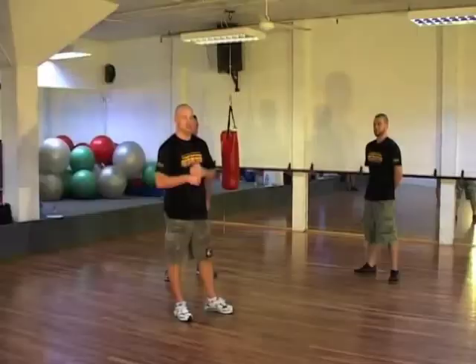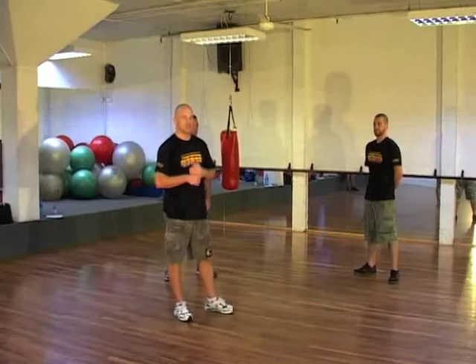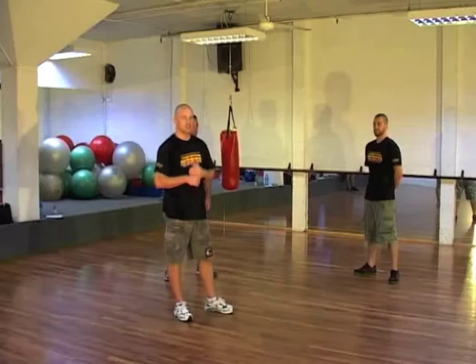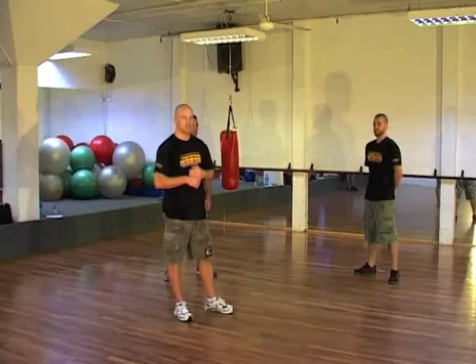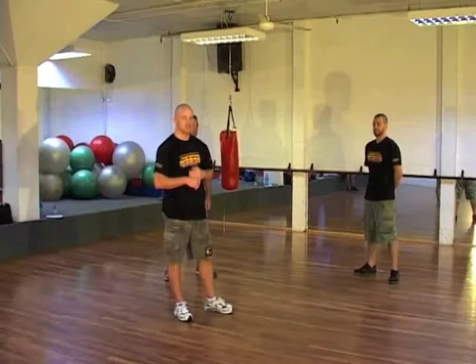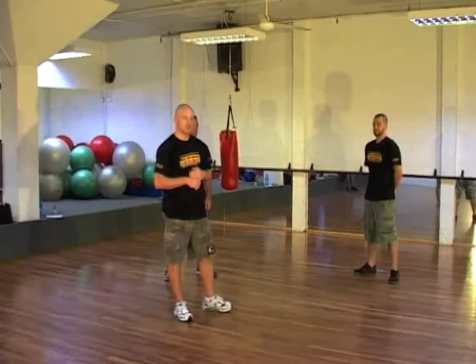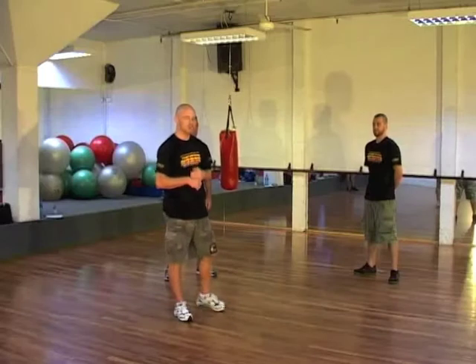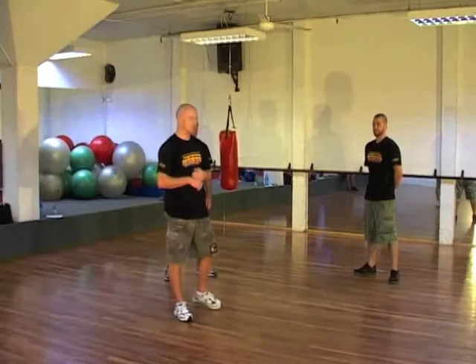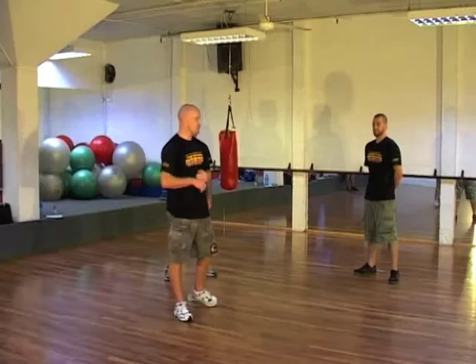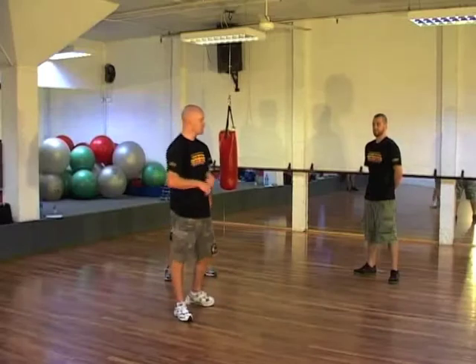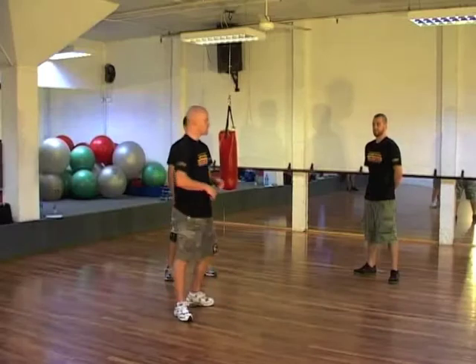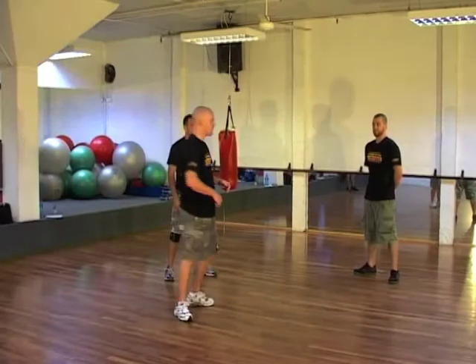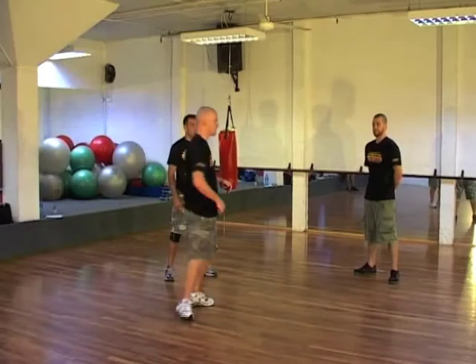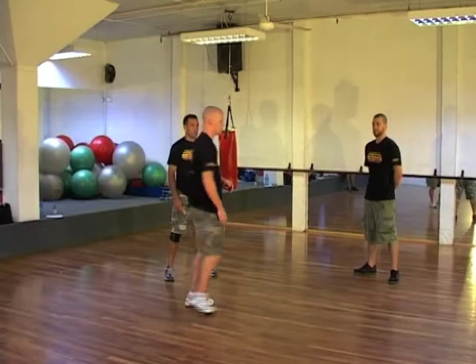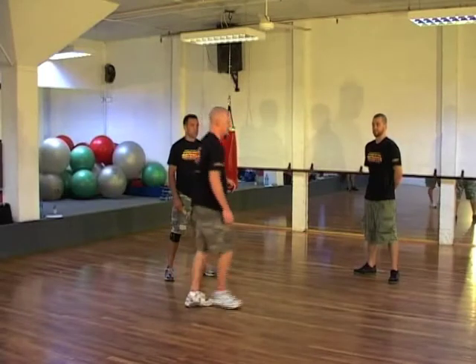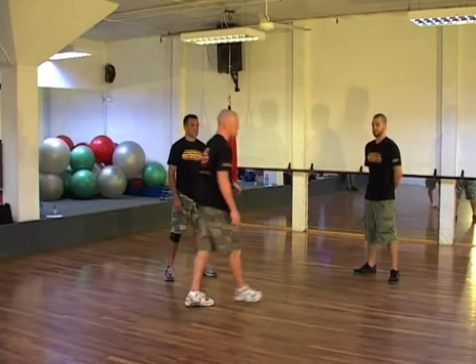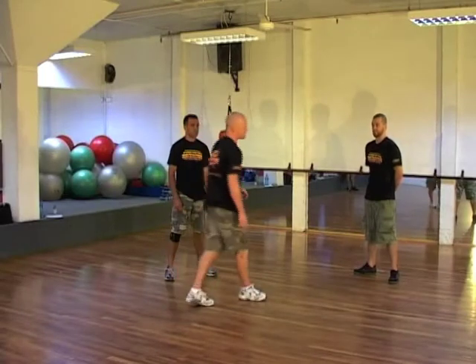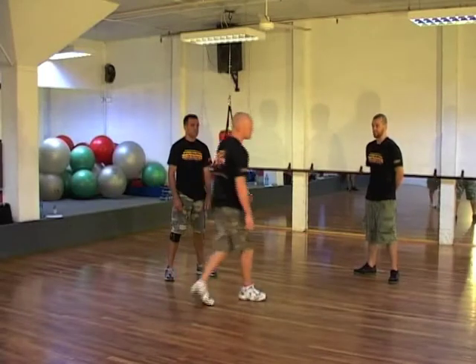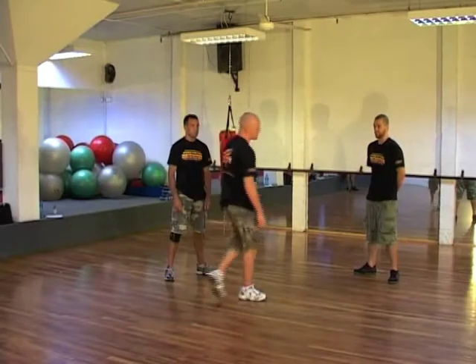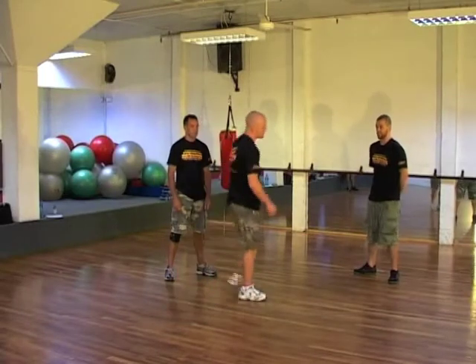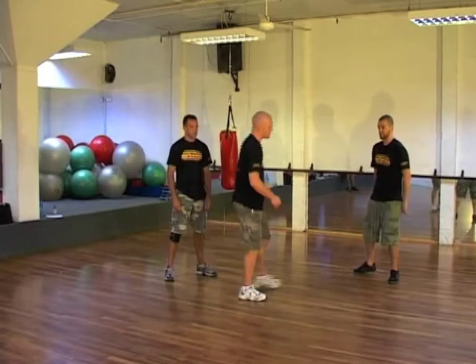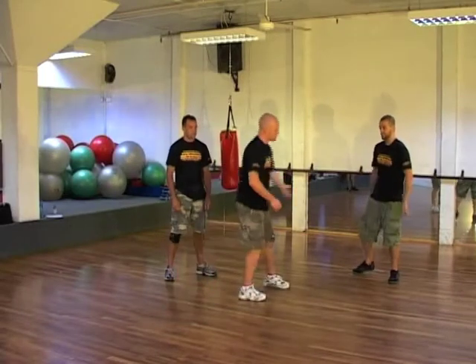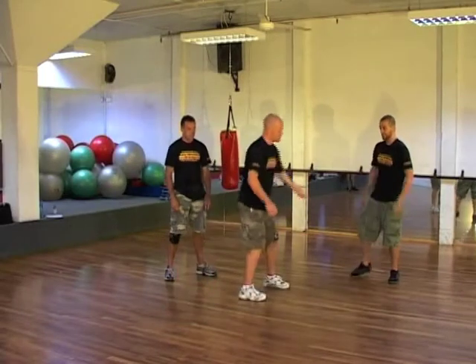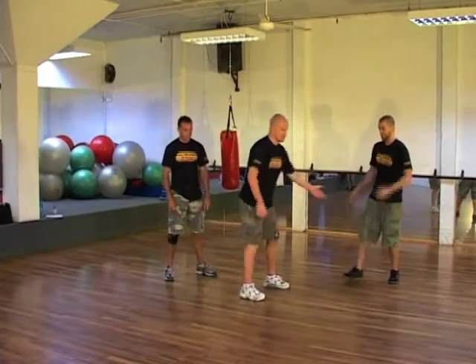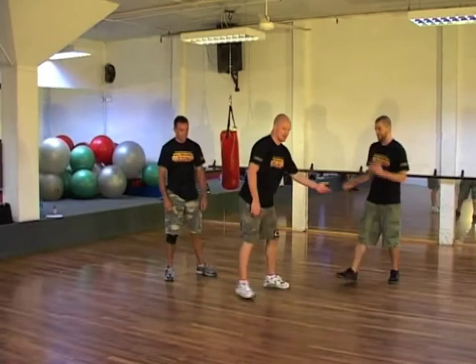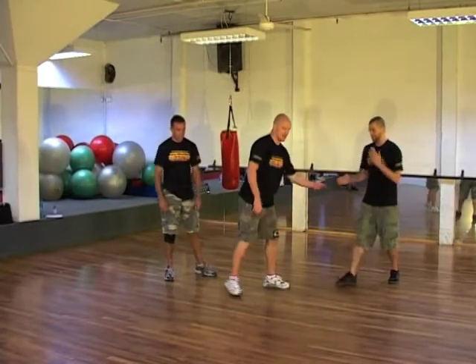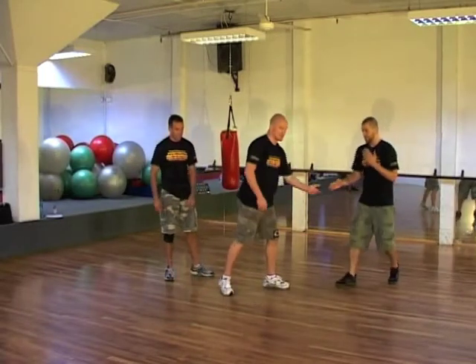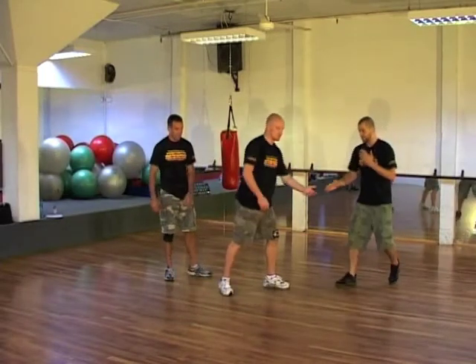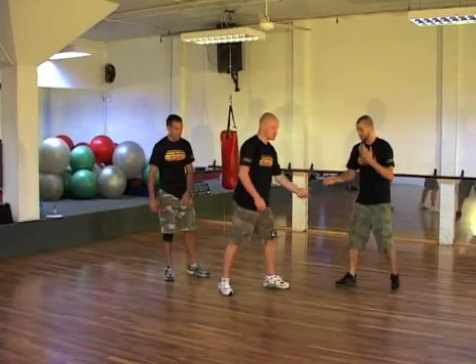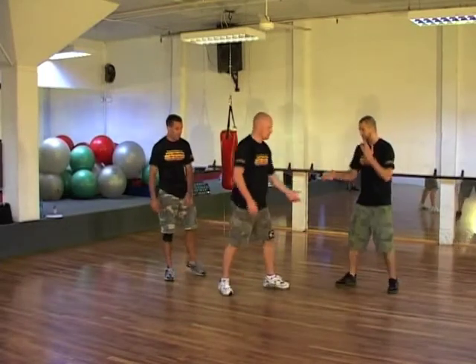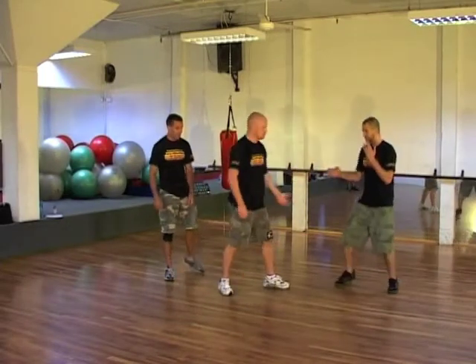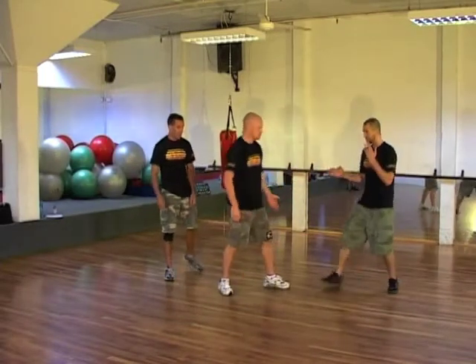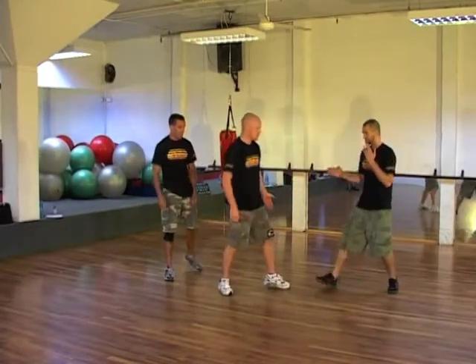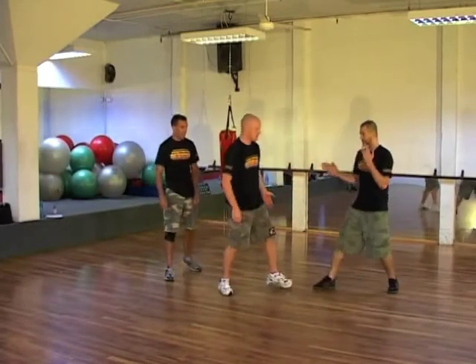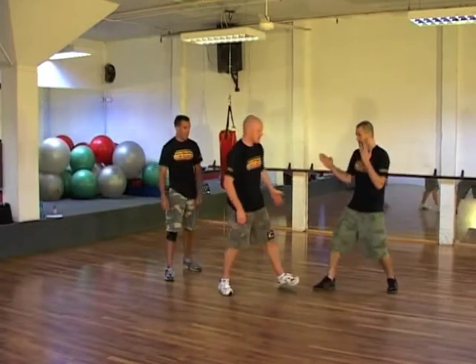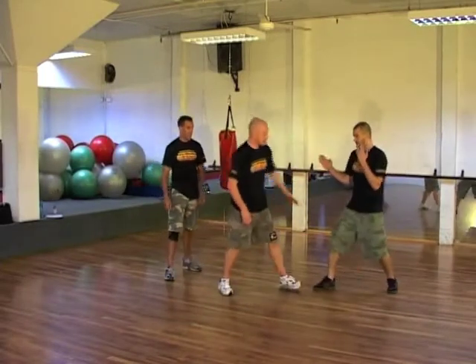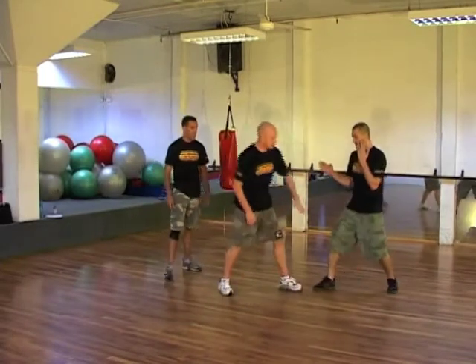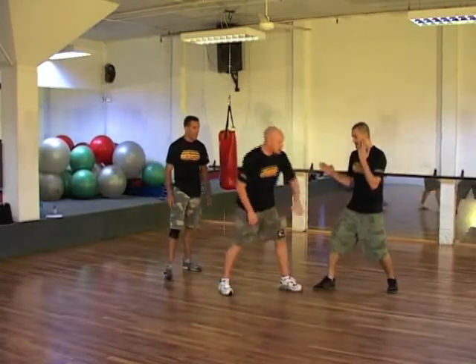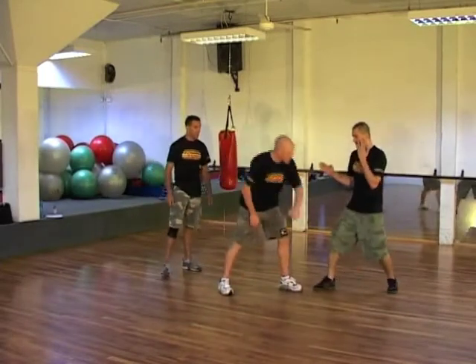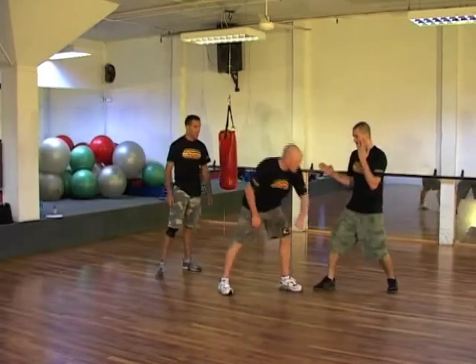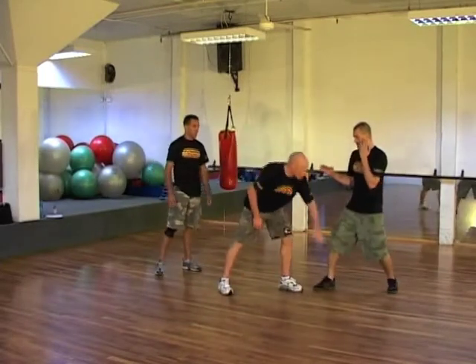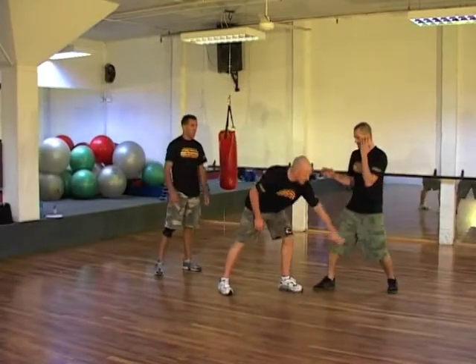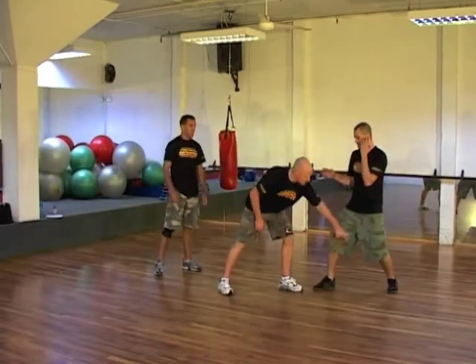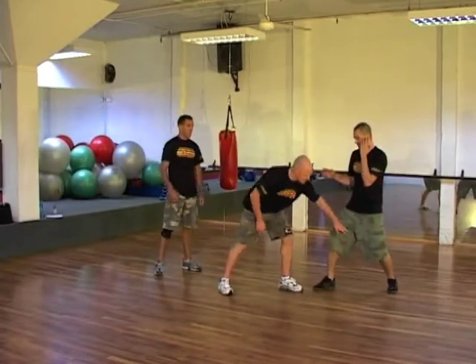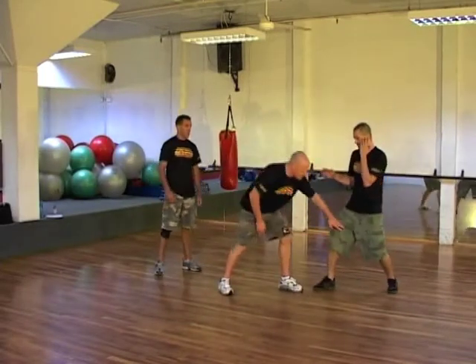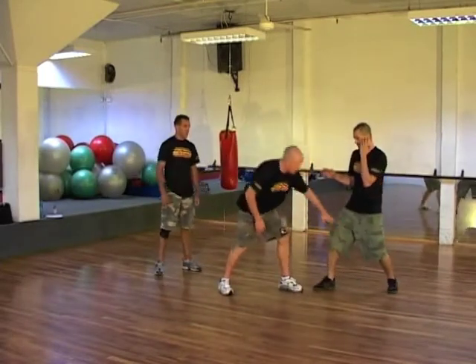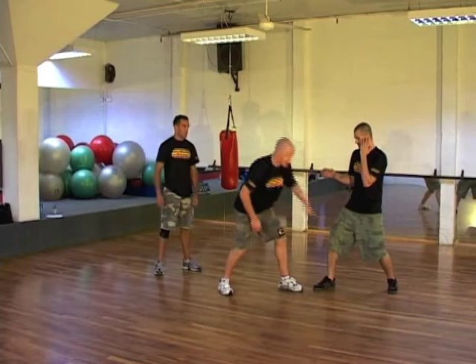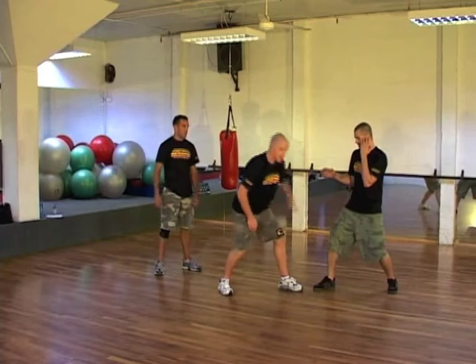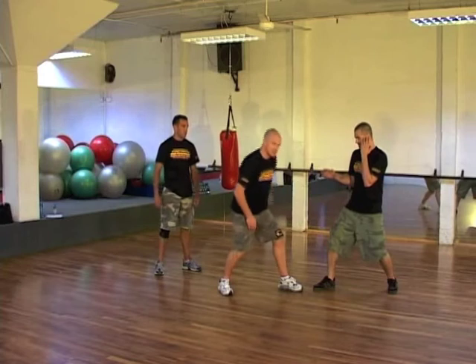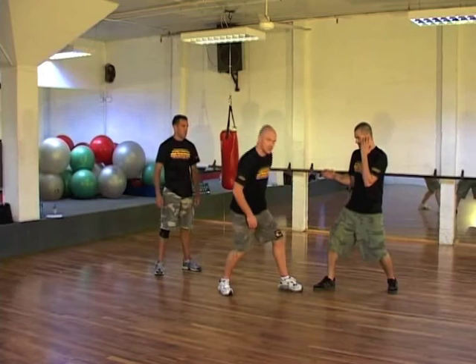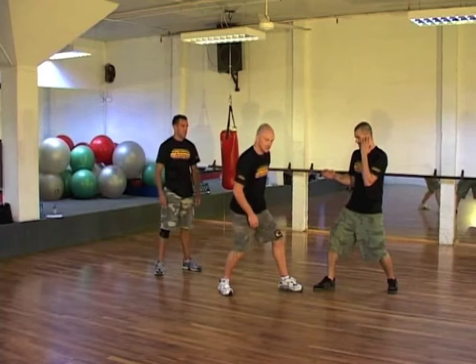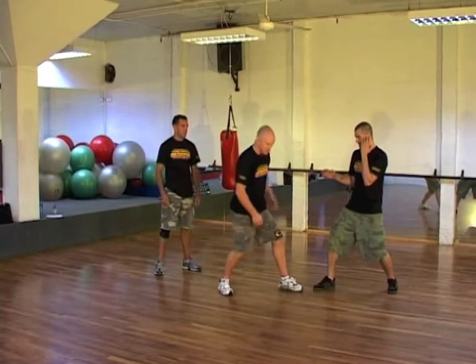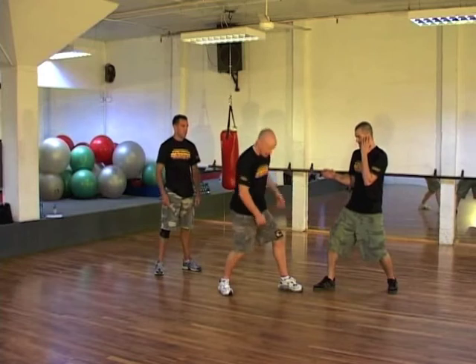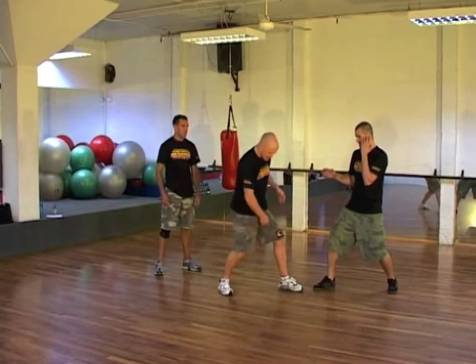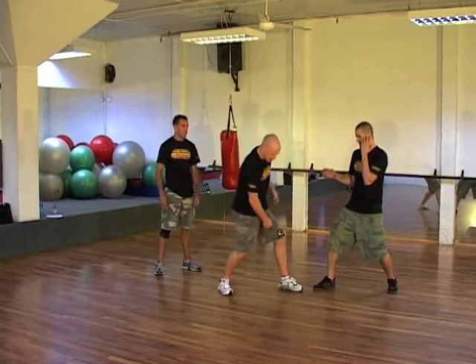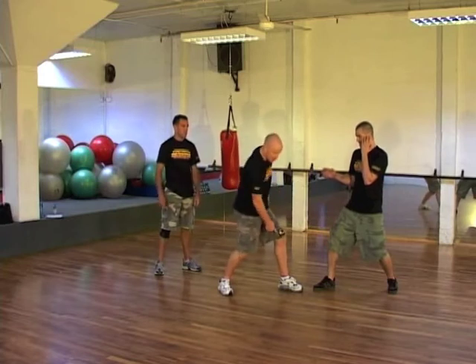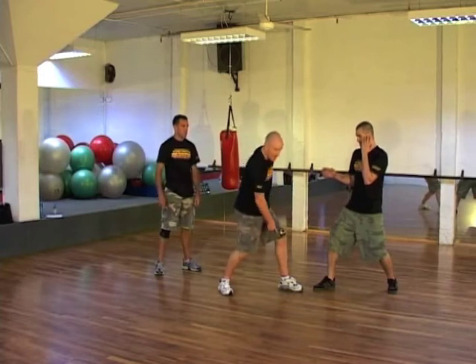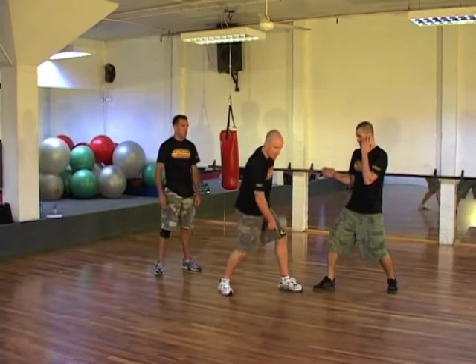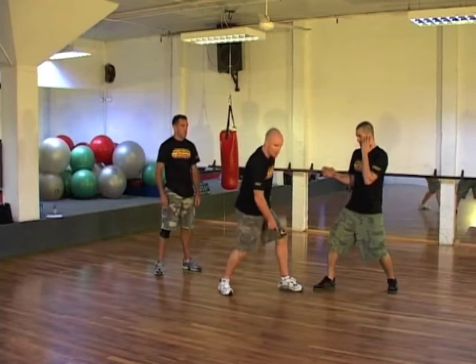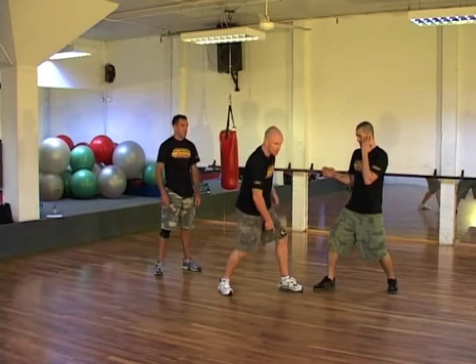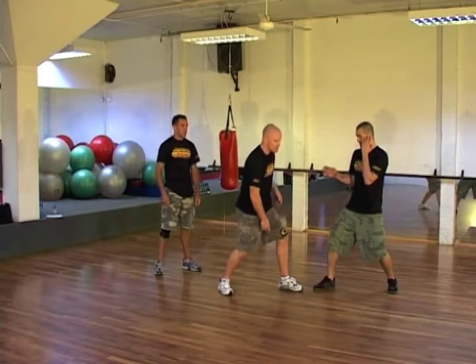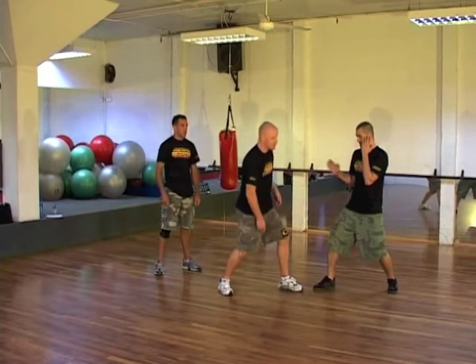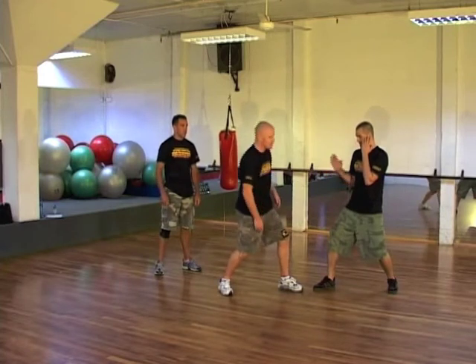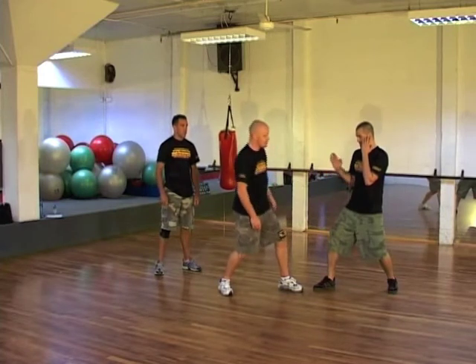Let's go to the next target. The next target is going to be the legs. Ideally, I'd like to get from the inside of the leg, on the main artery.